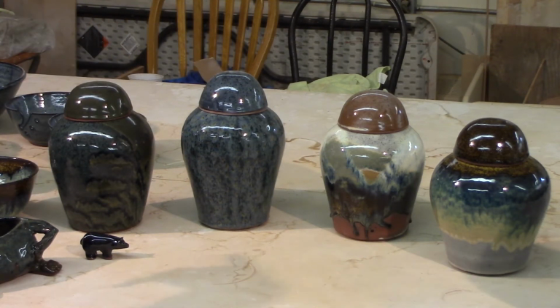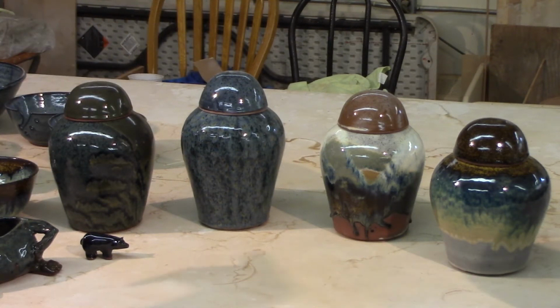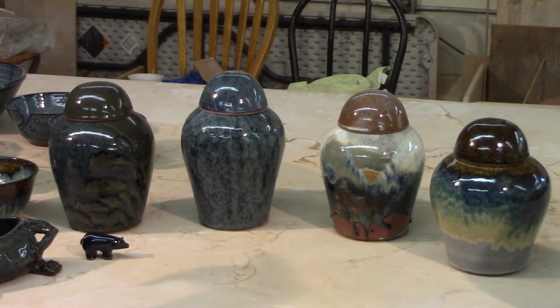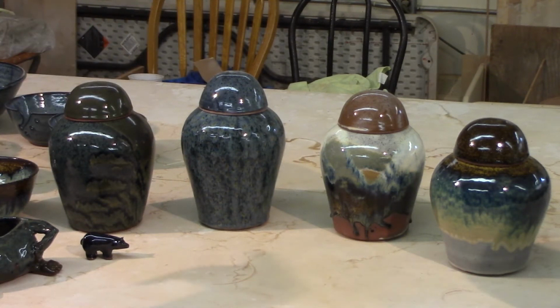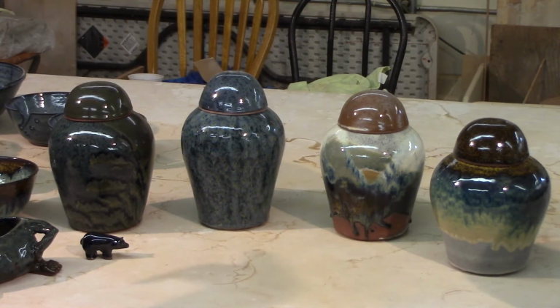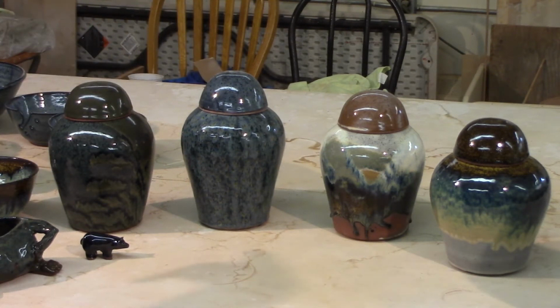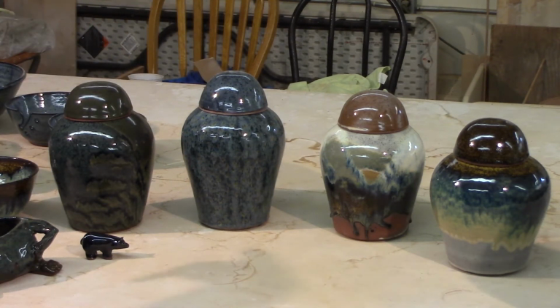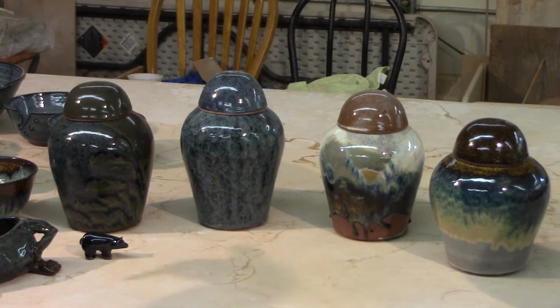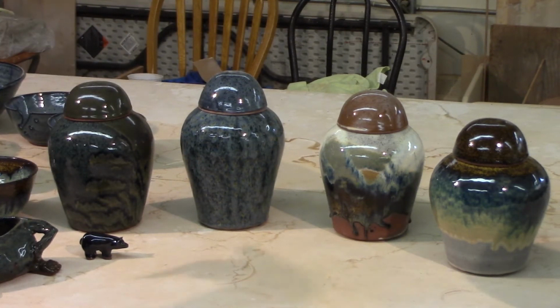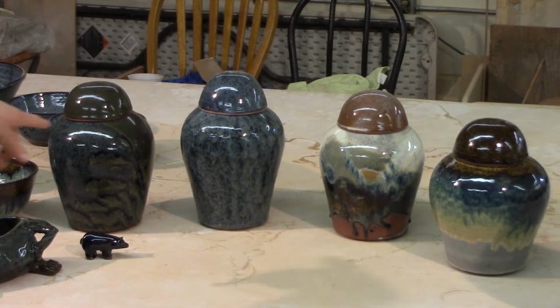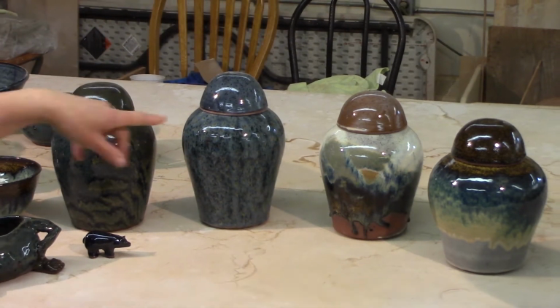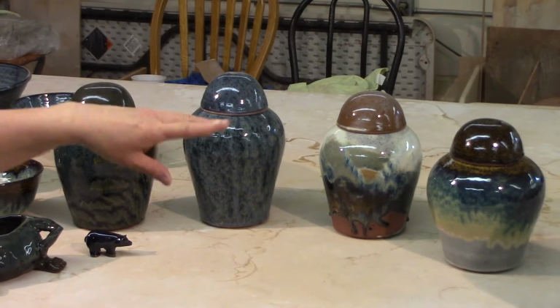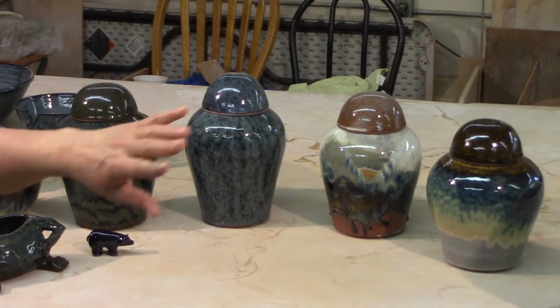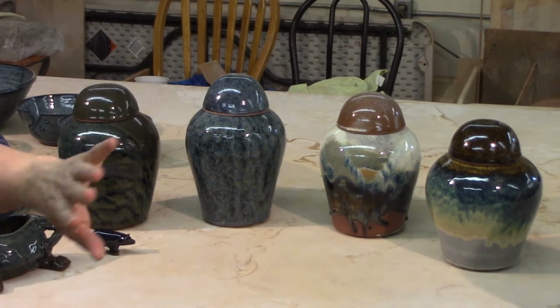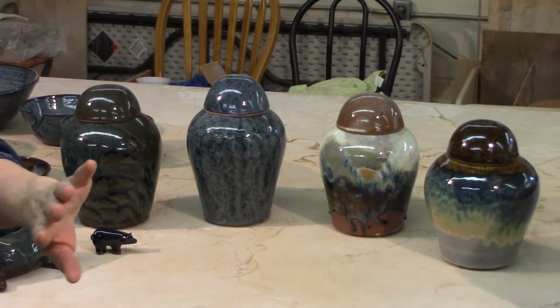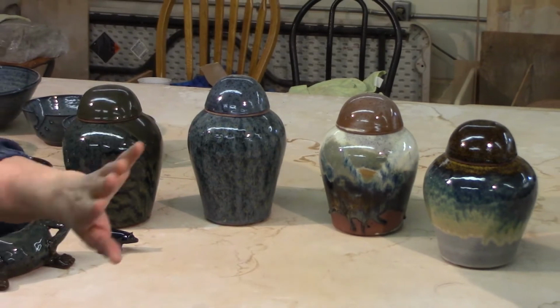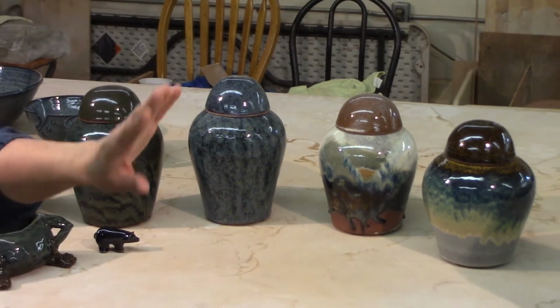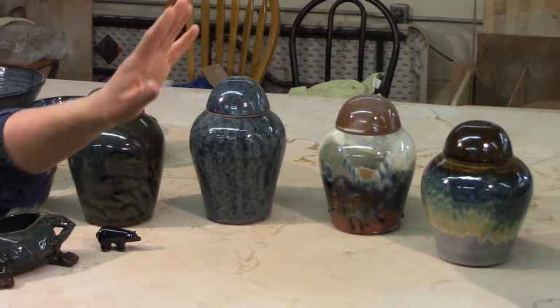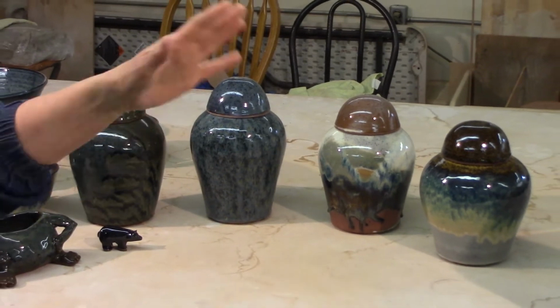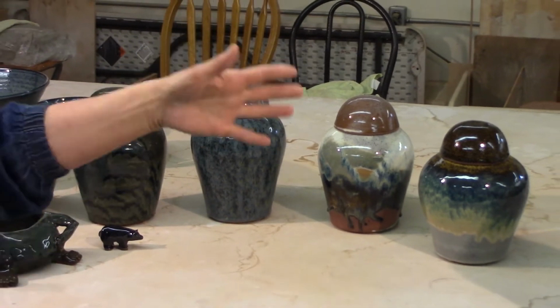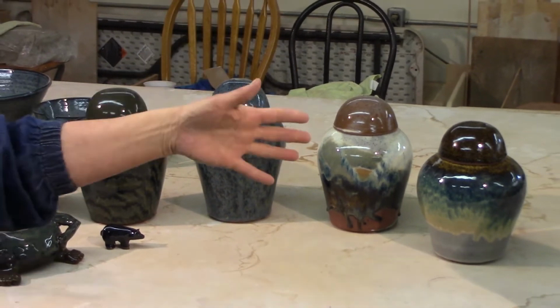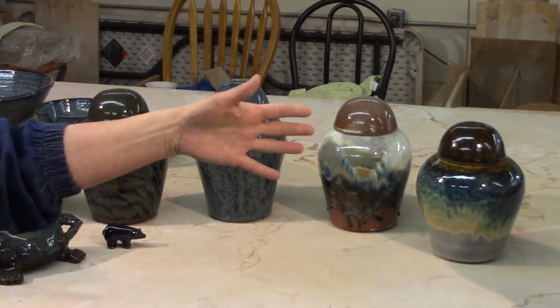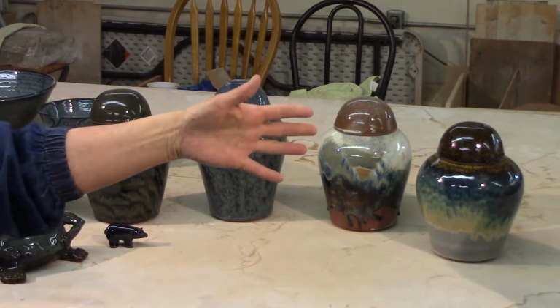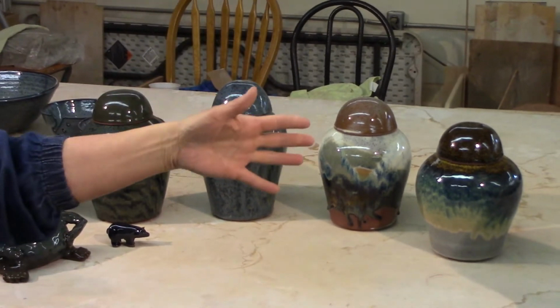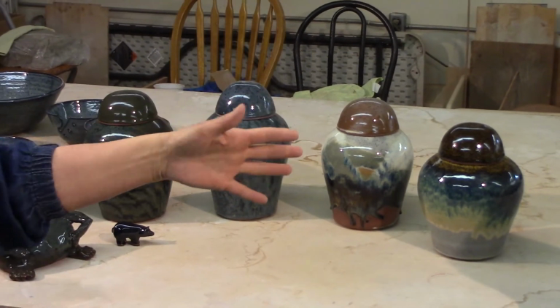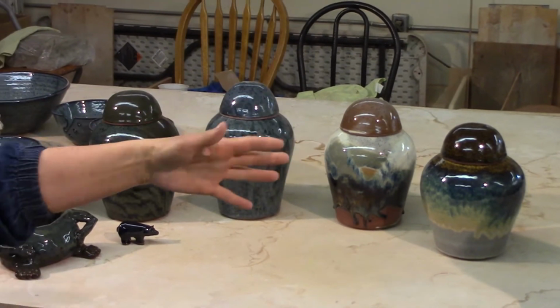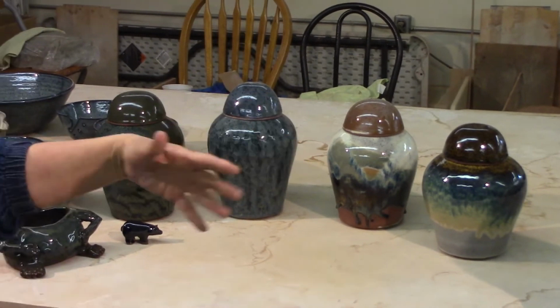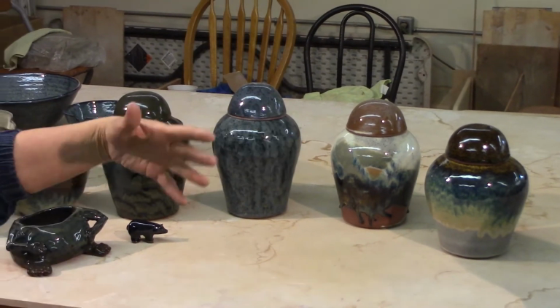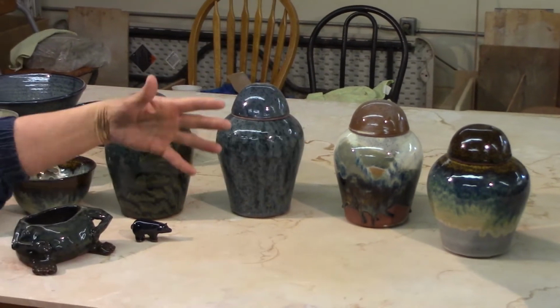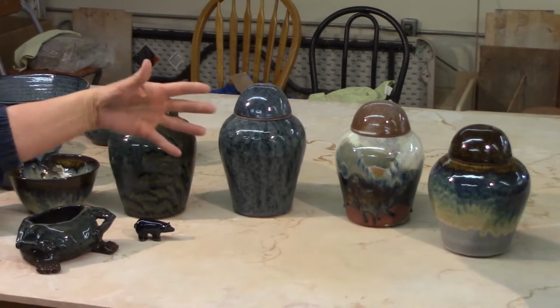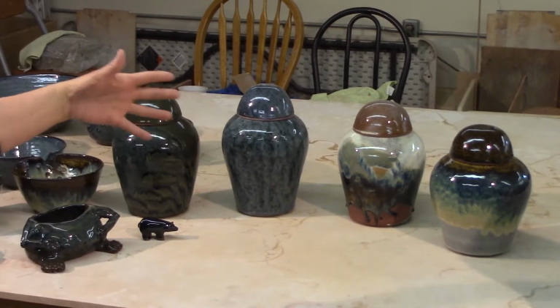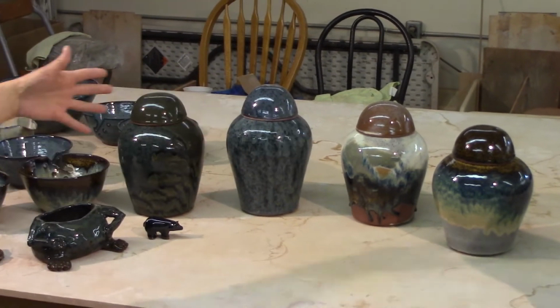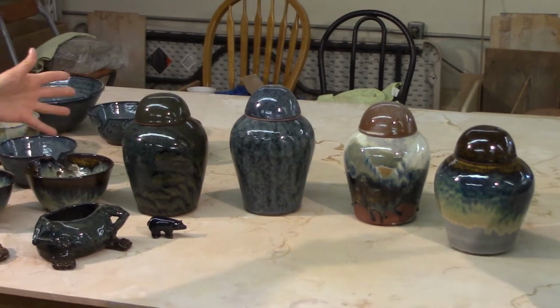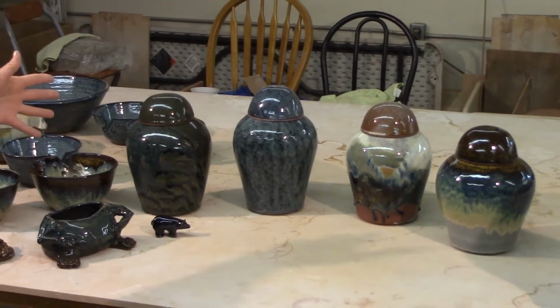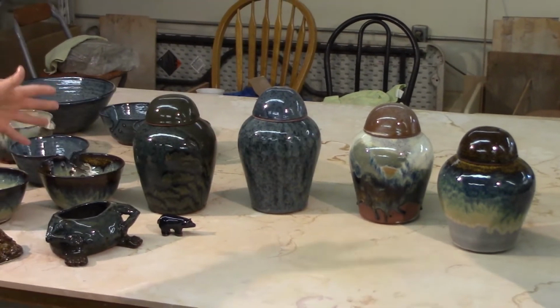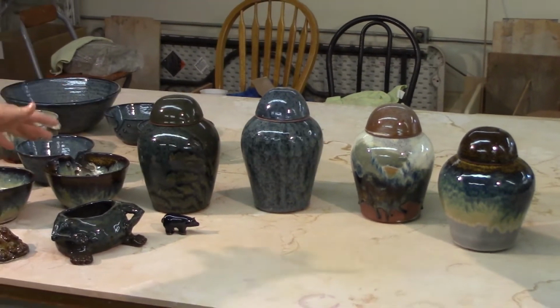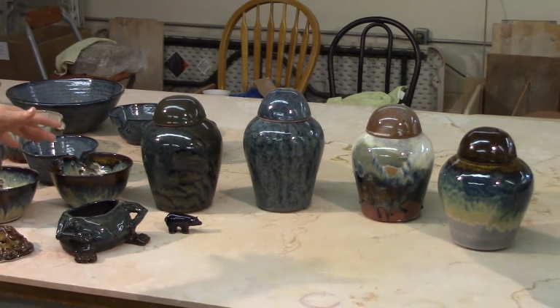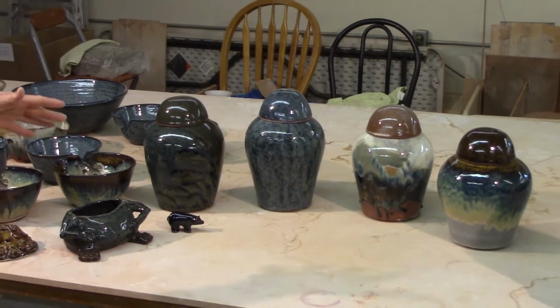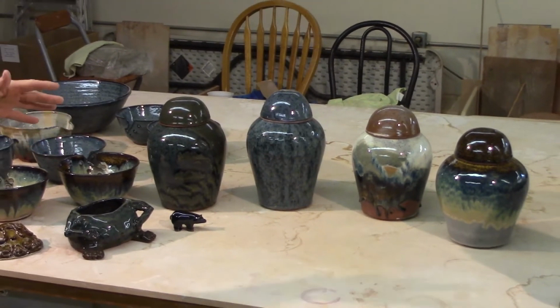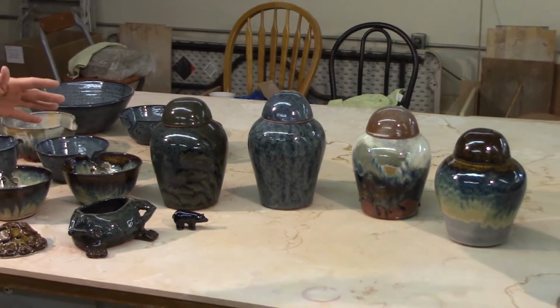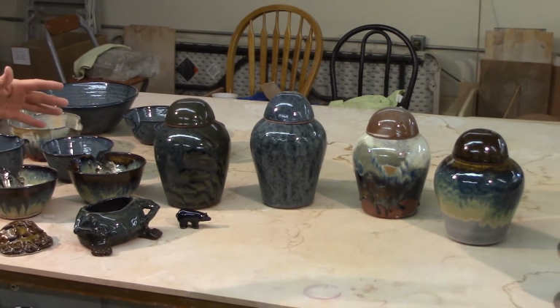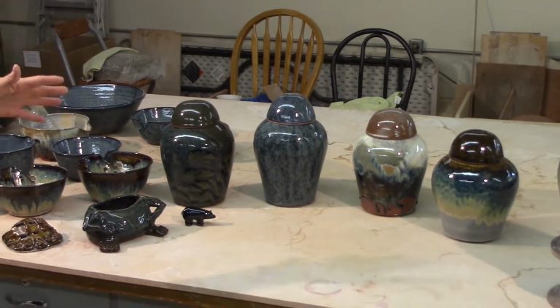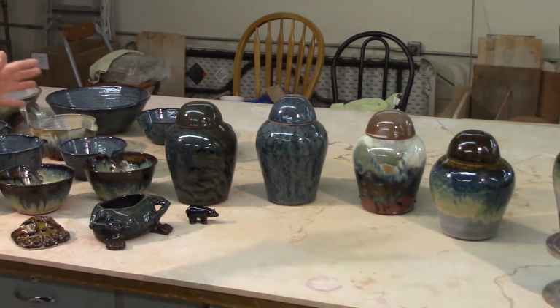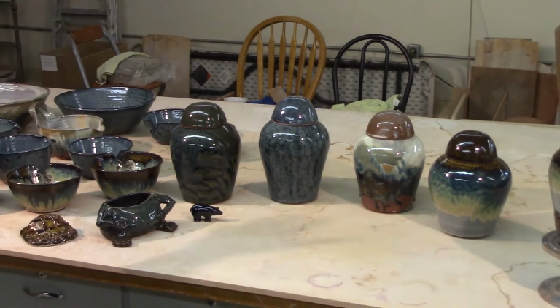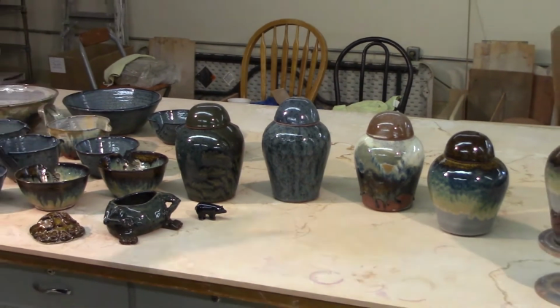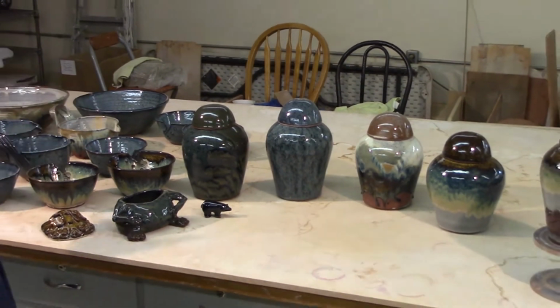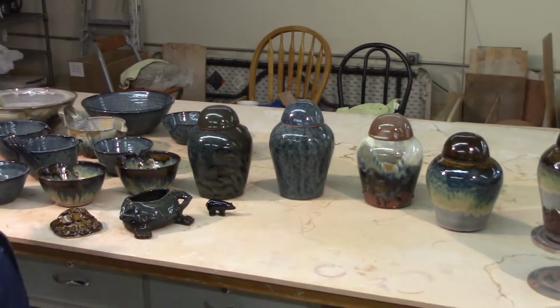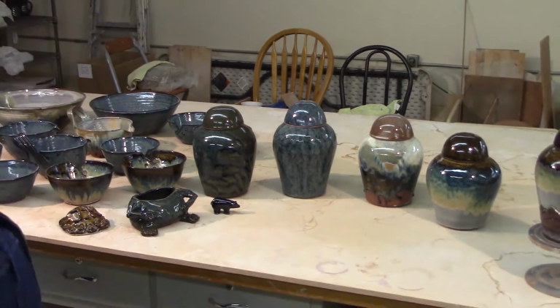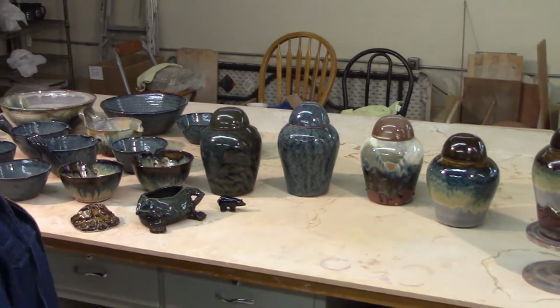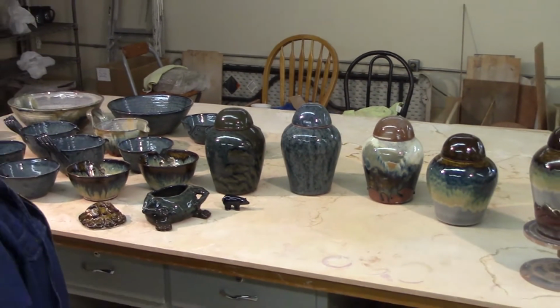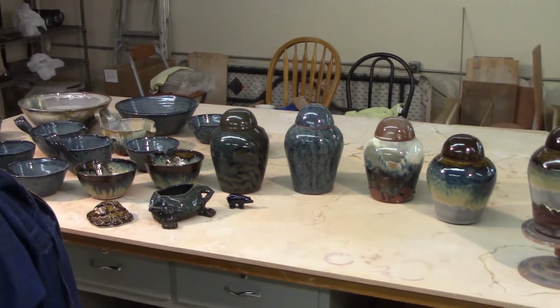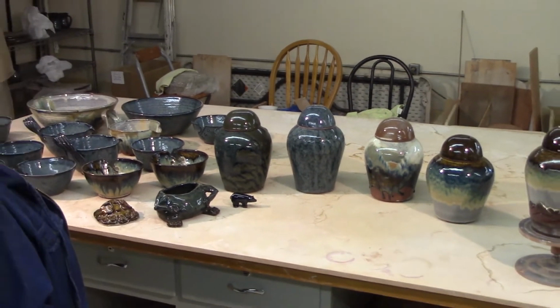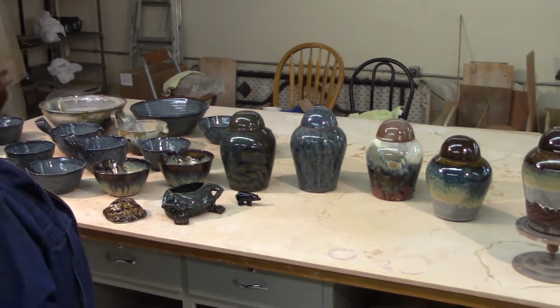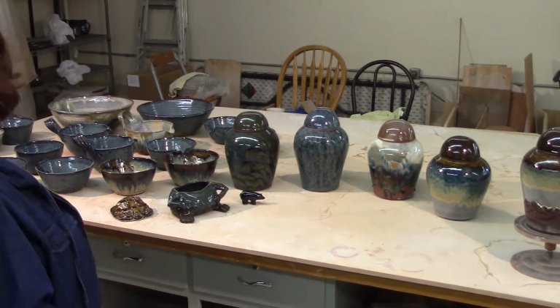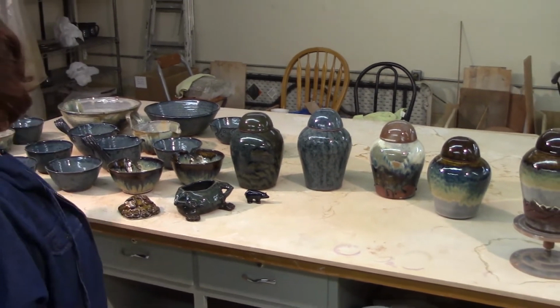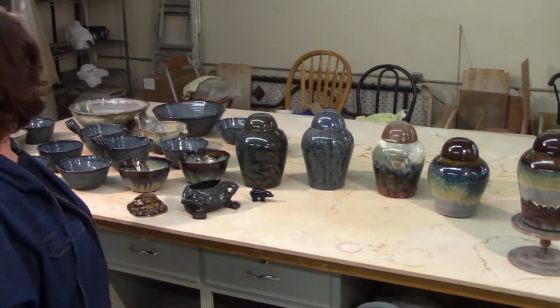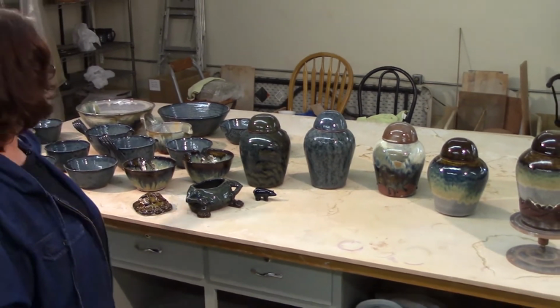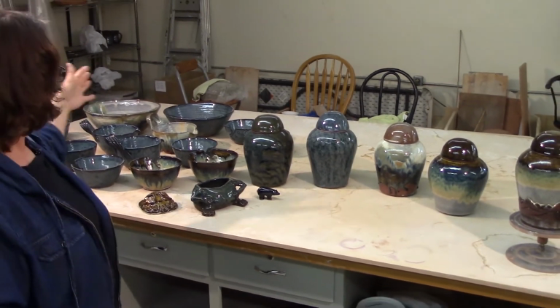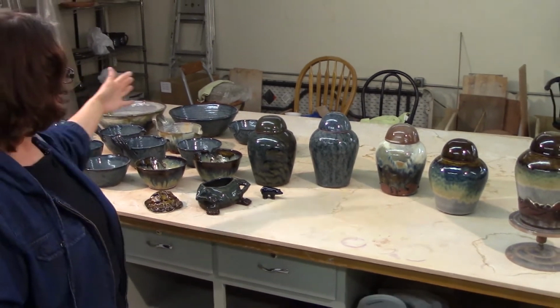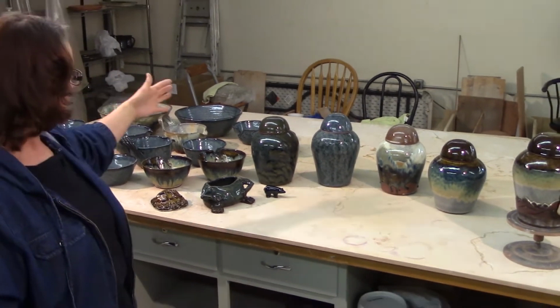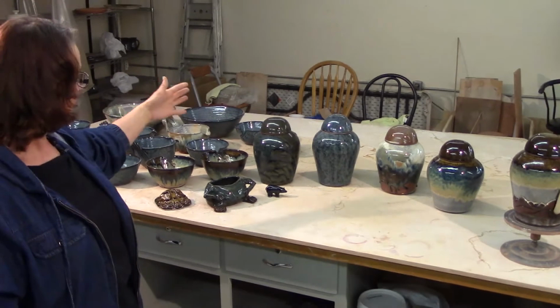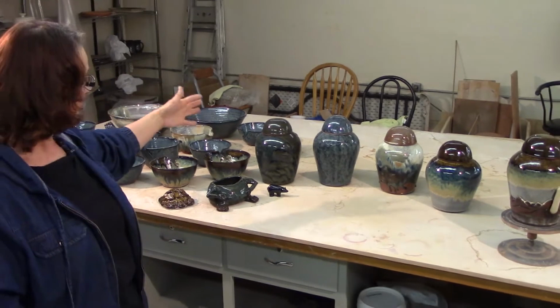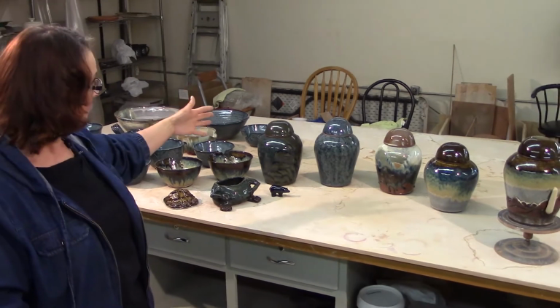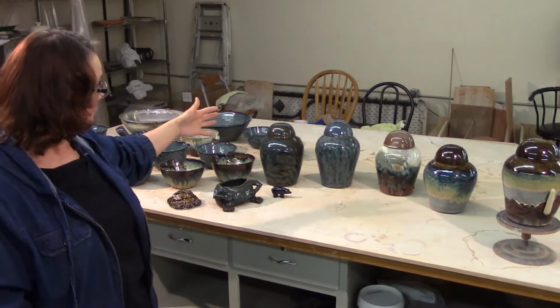Also, just because I was only doing the one urn, I did make the other urns and threw some more bowls just to fill up the kiln.